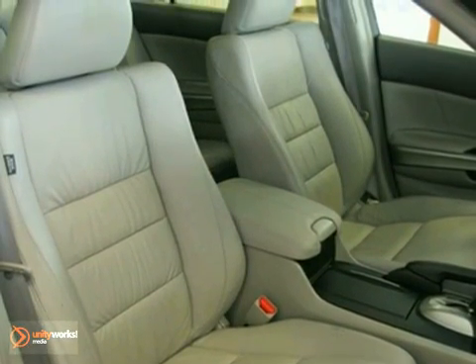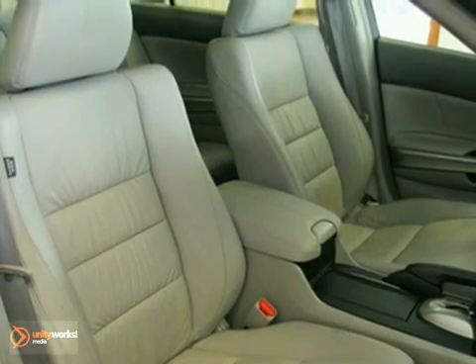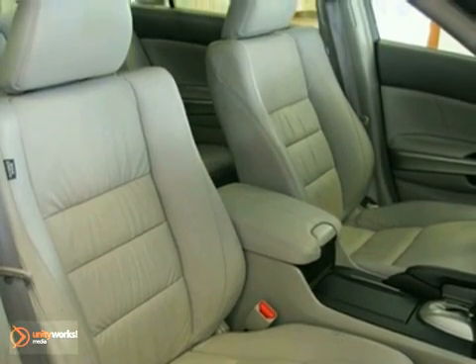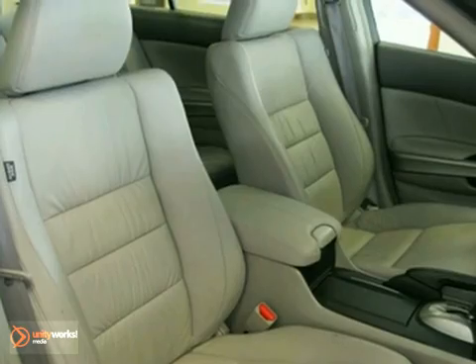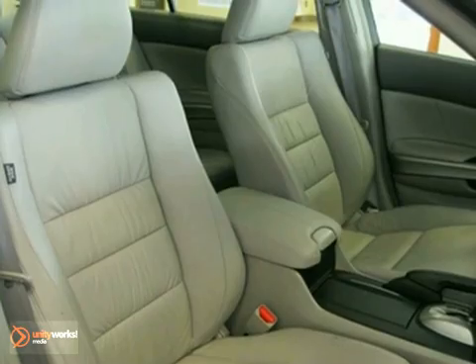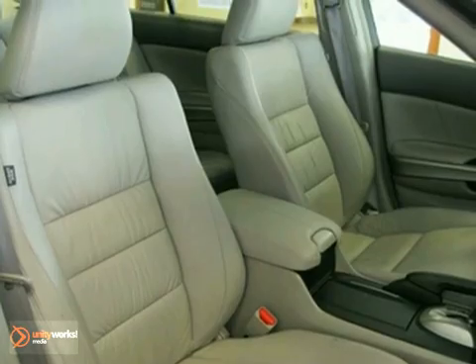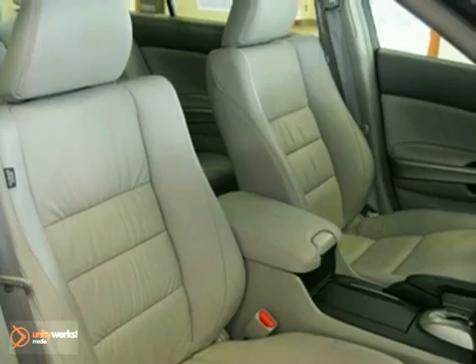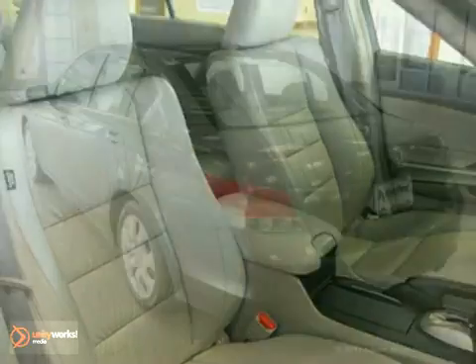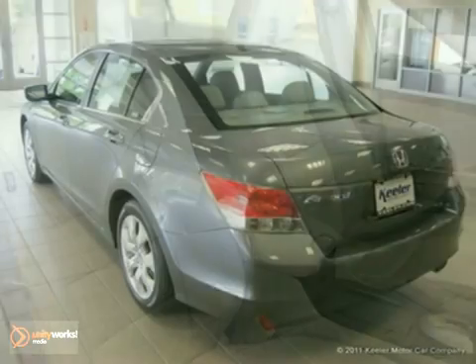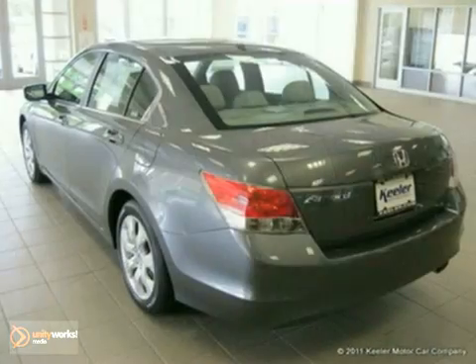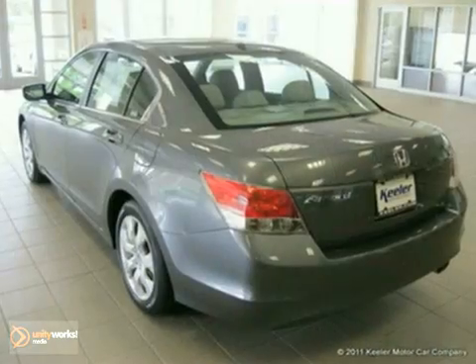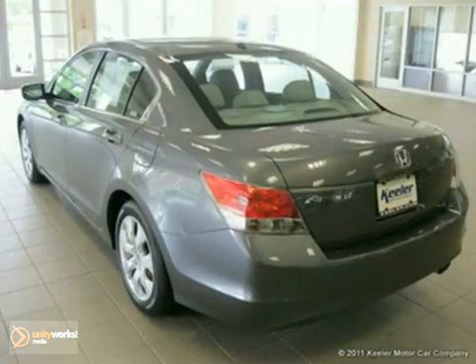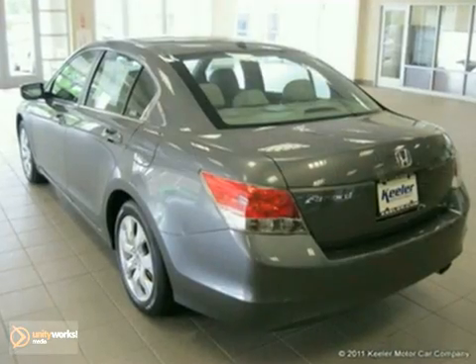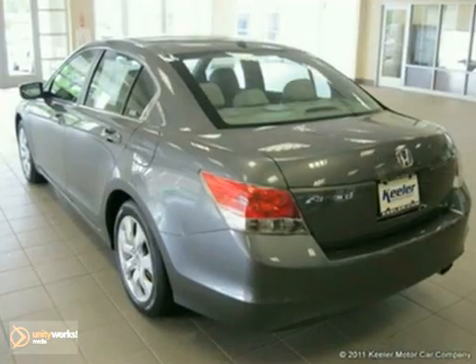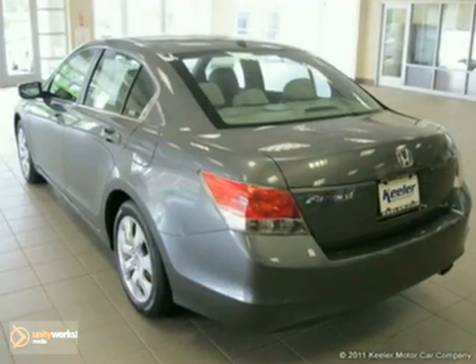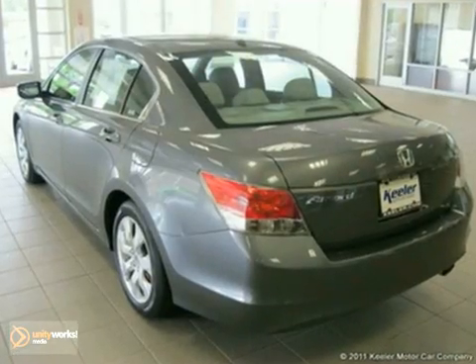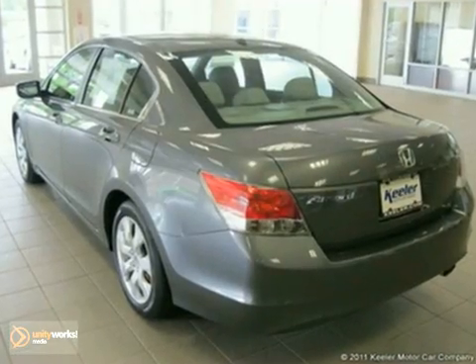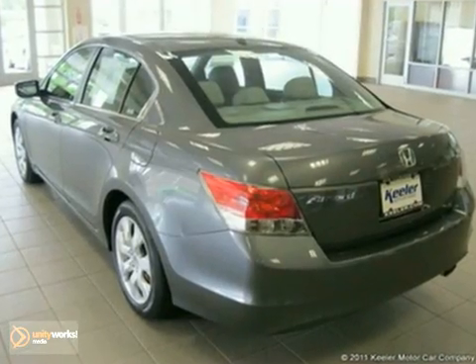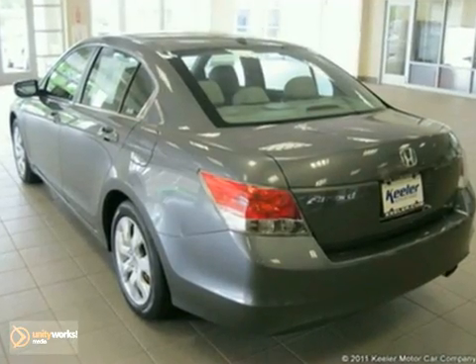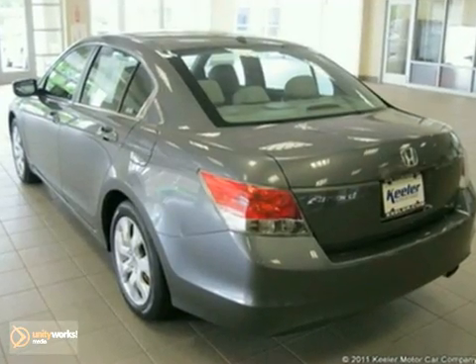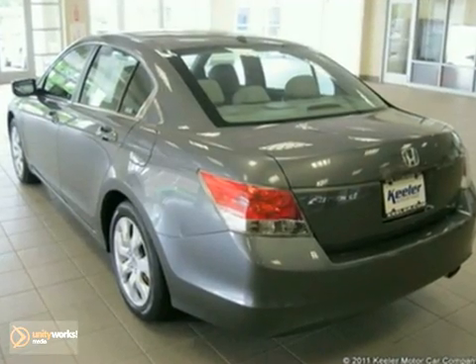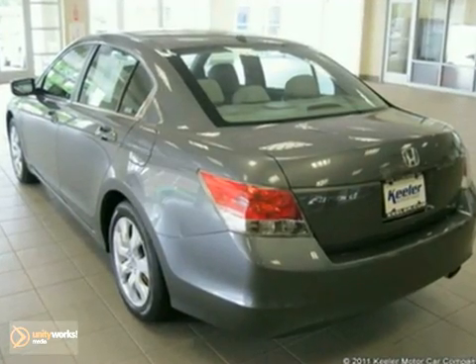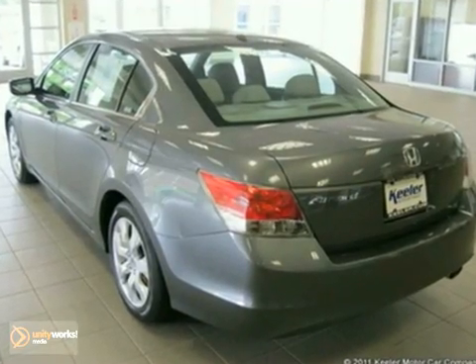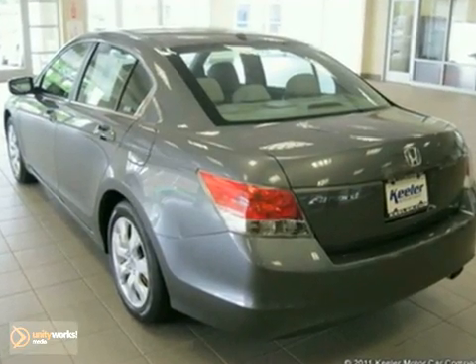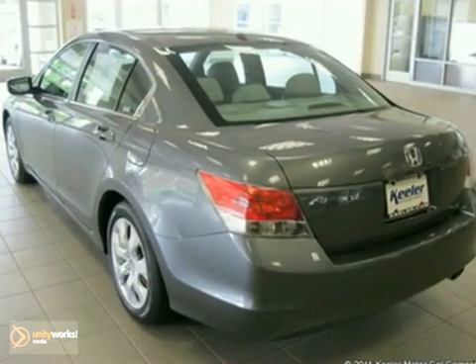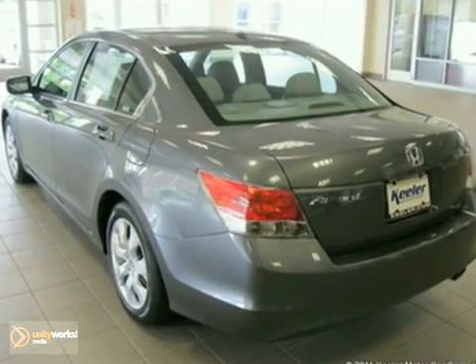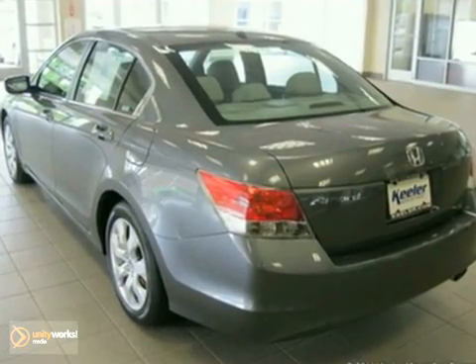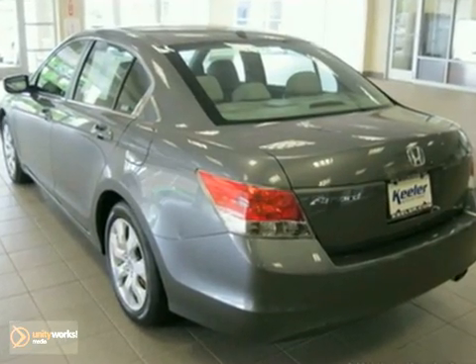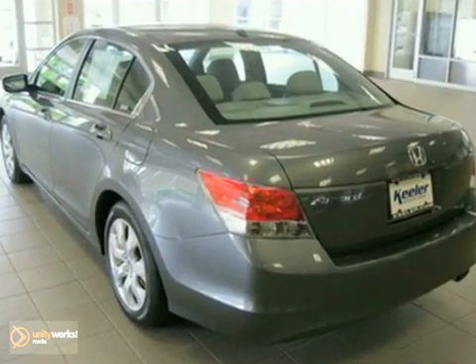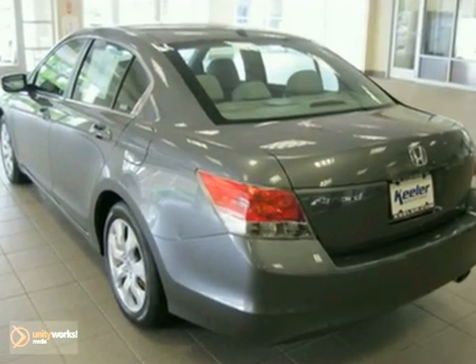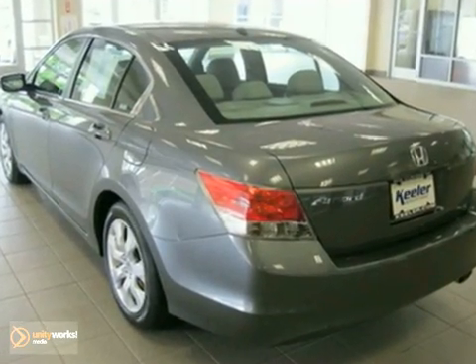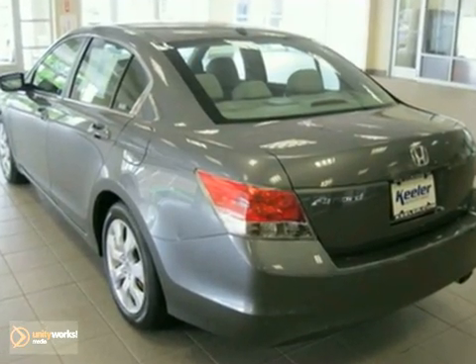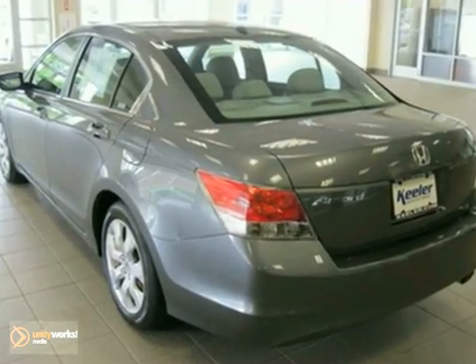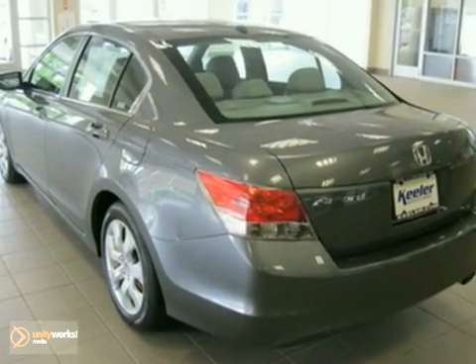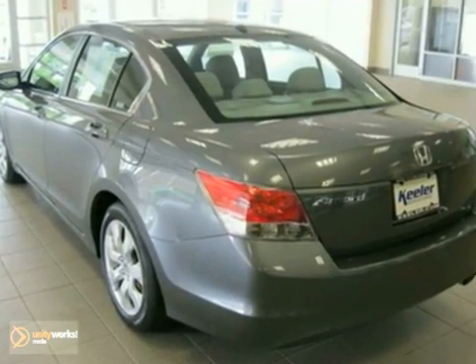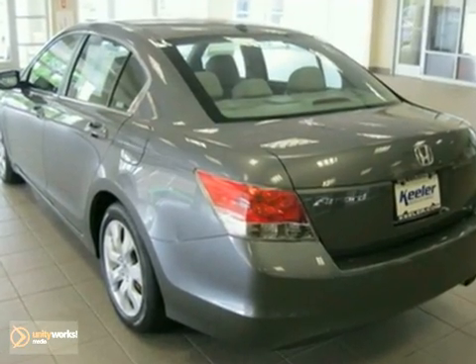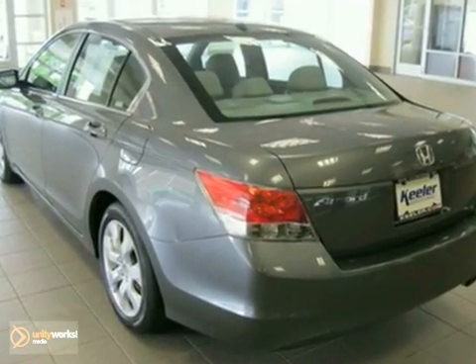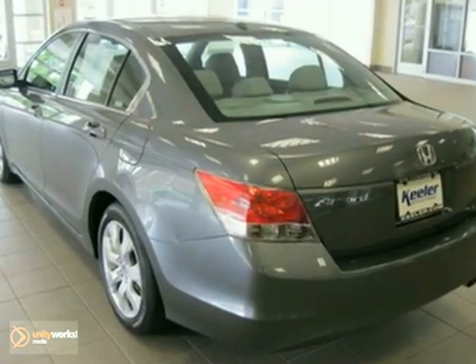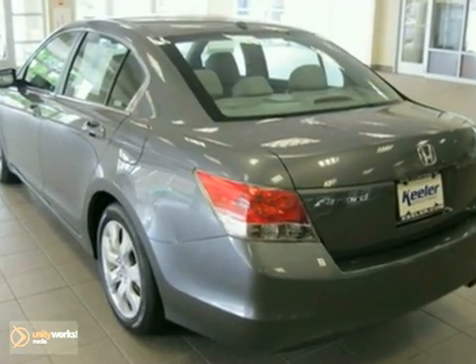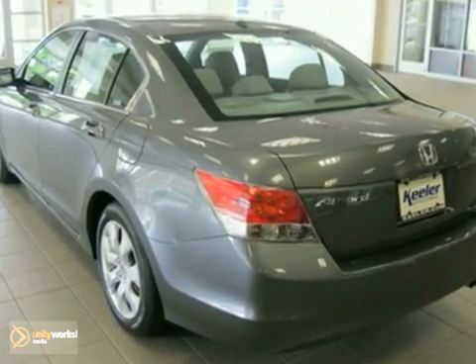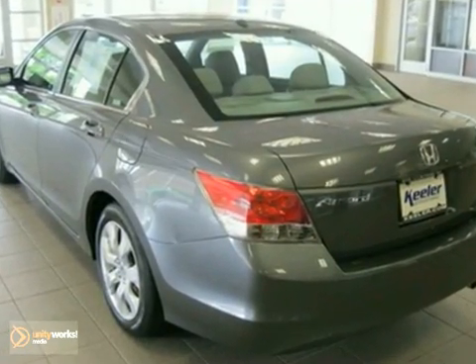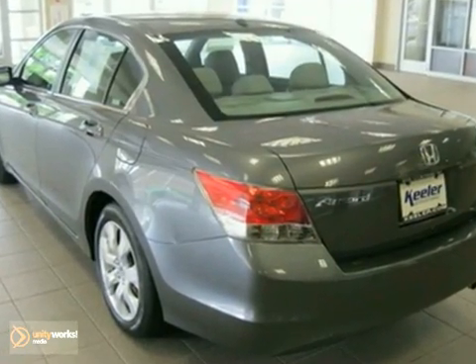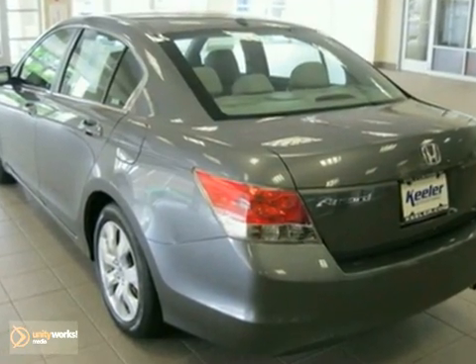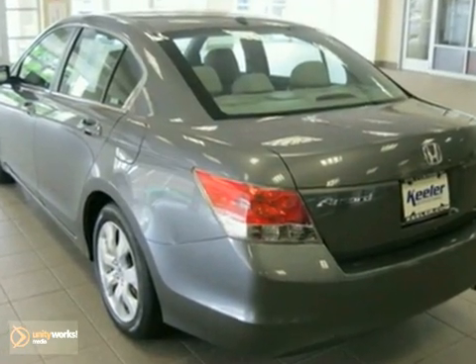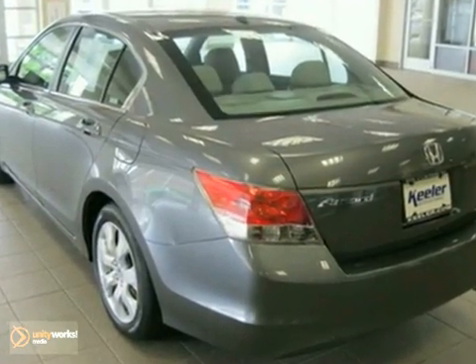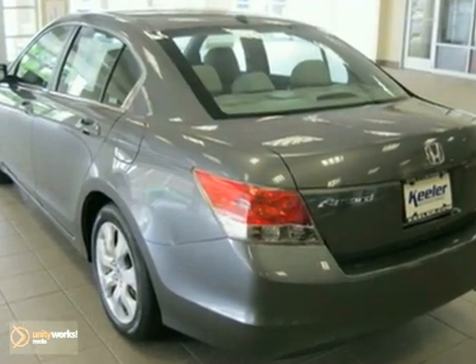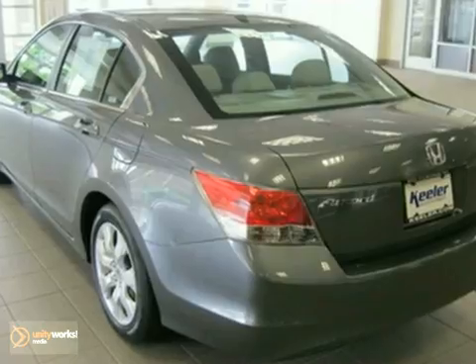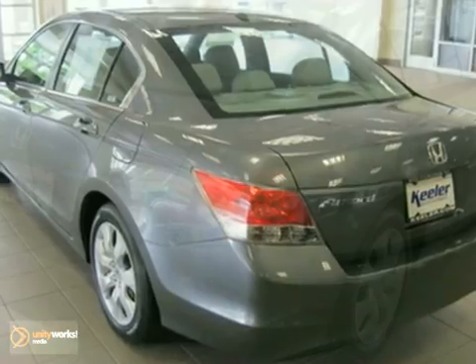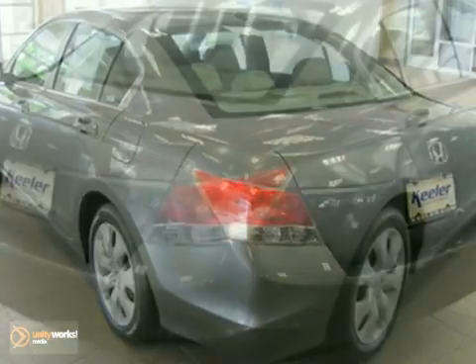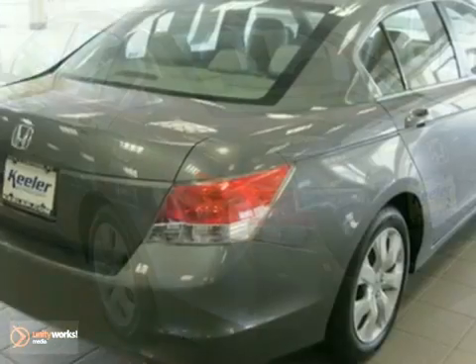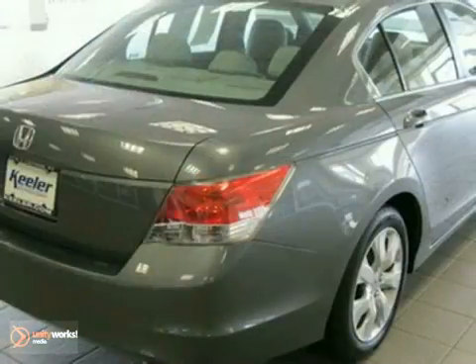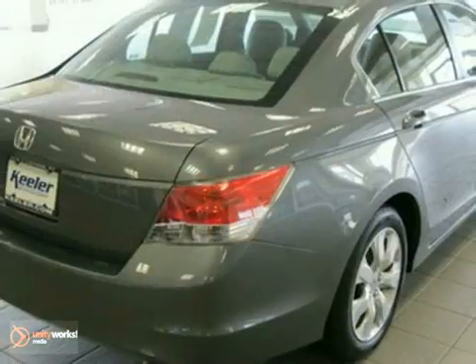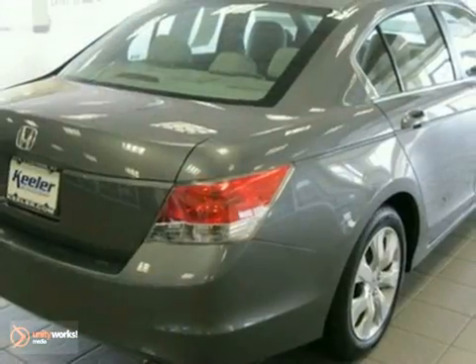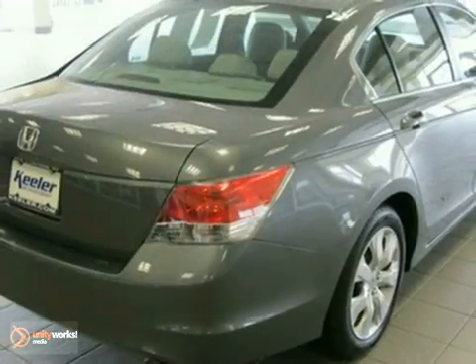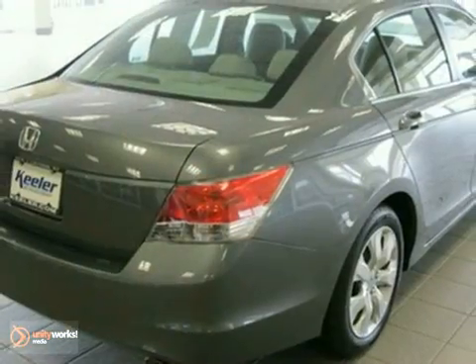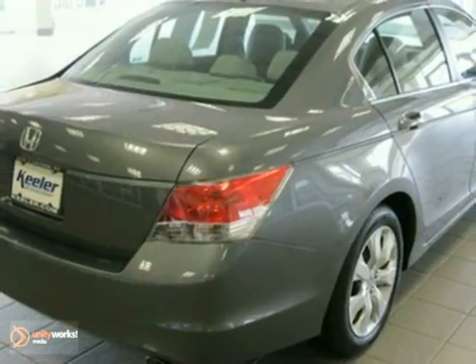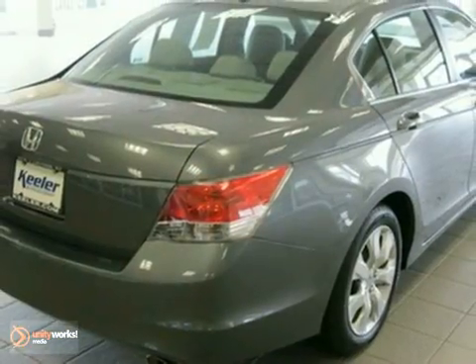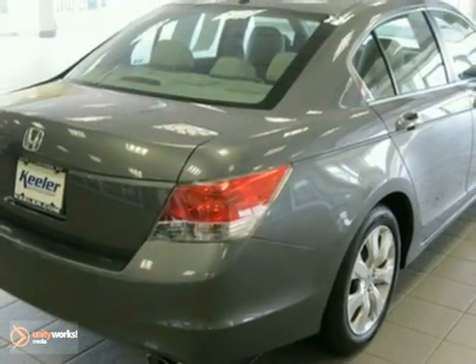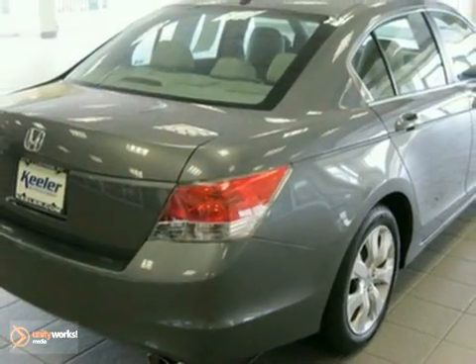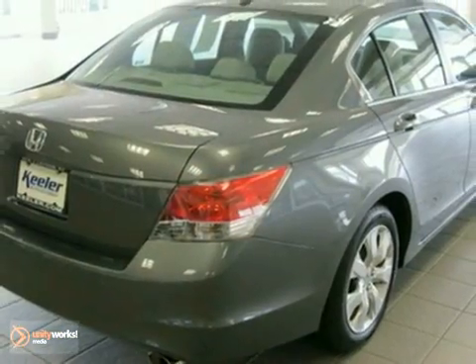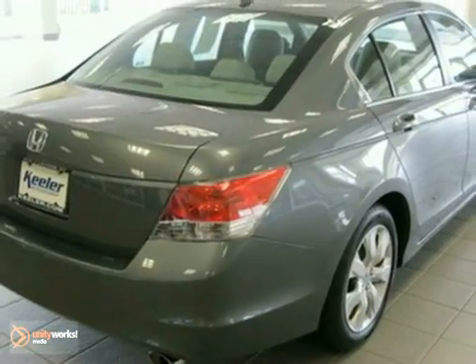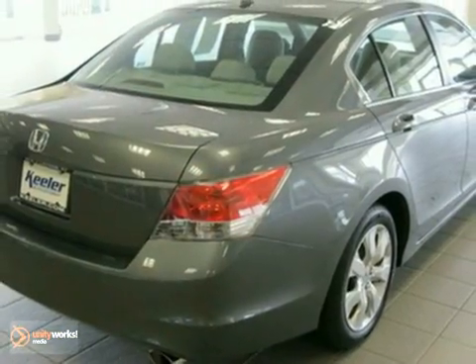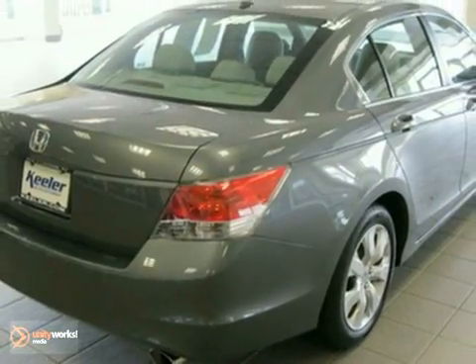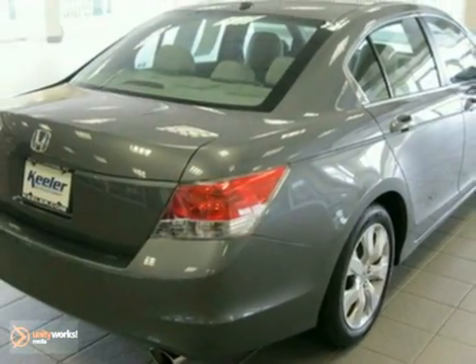As with all of our vehicles, it's Carfax certified. For more information, please call us at 800-474-4197.